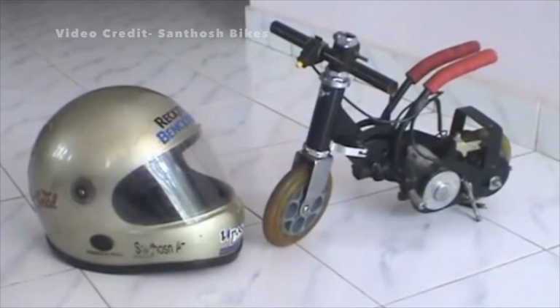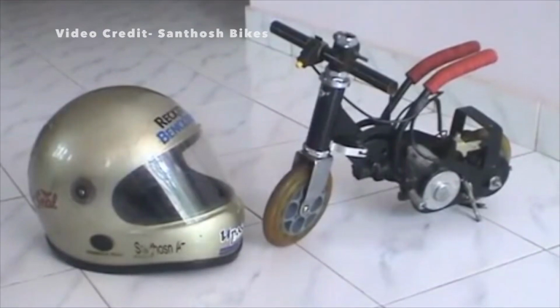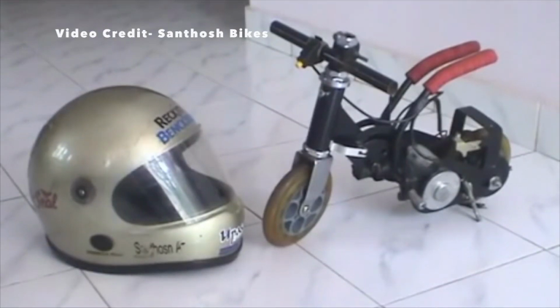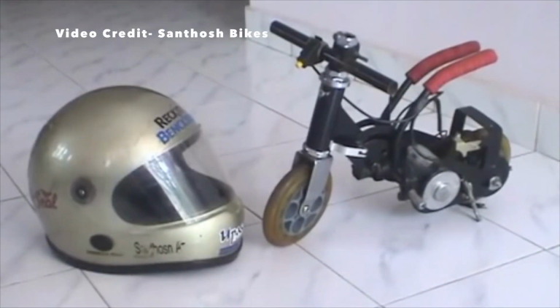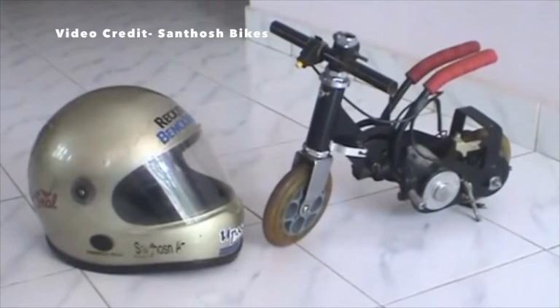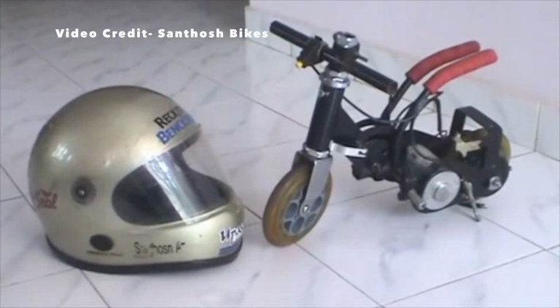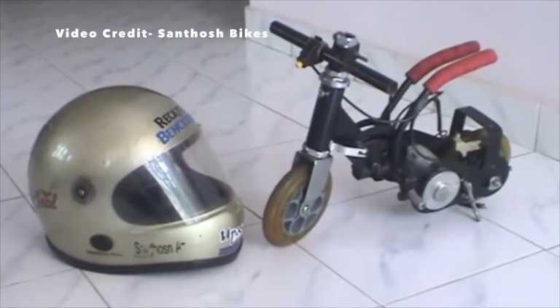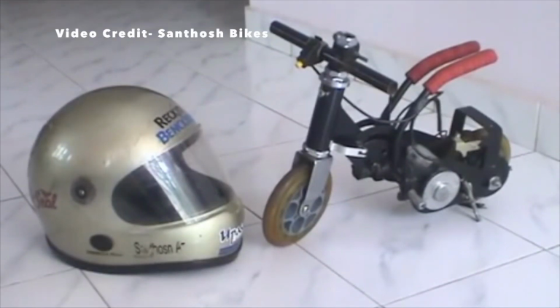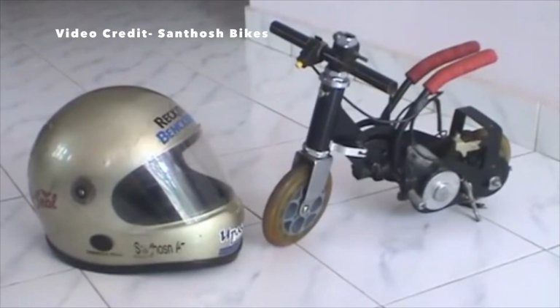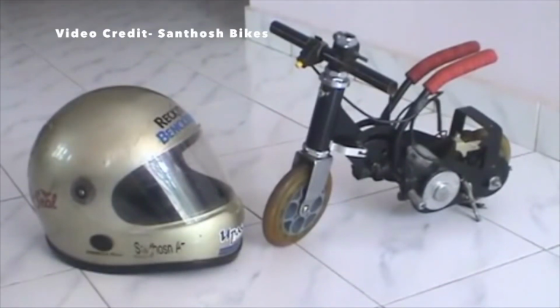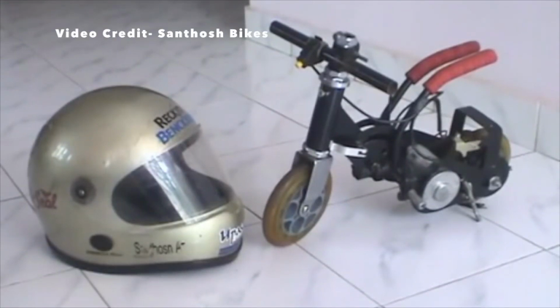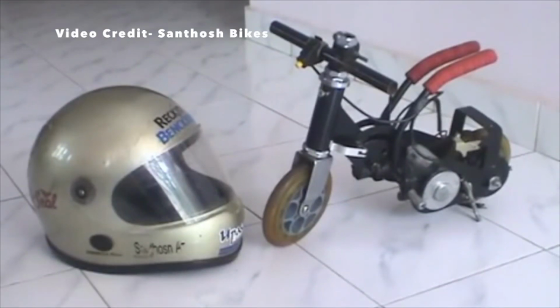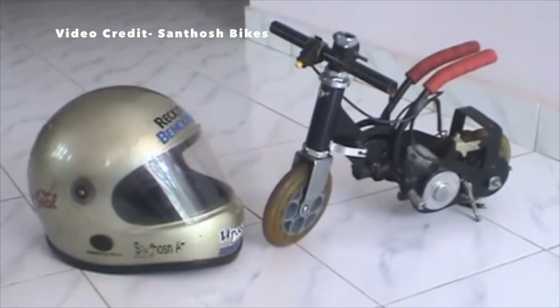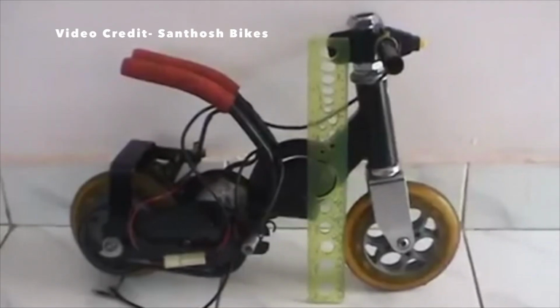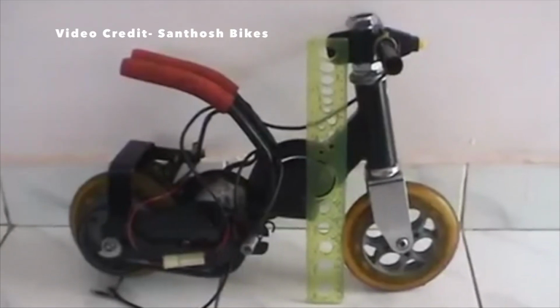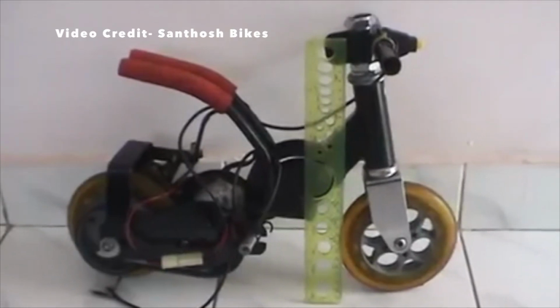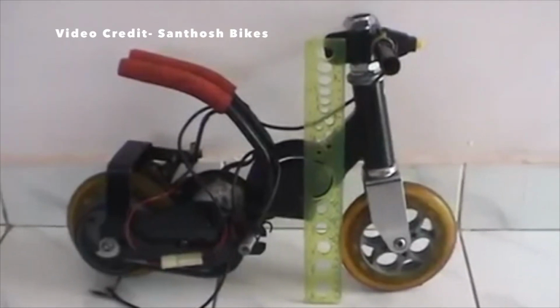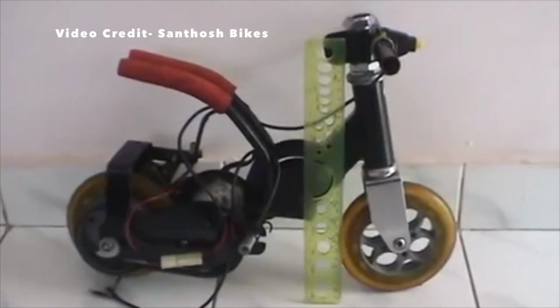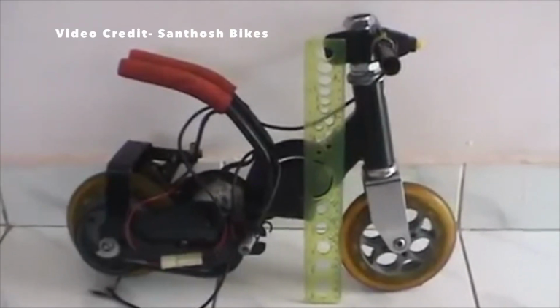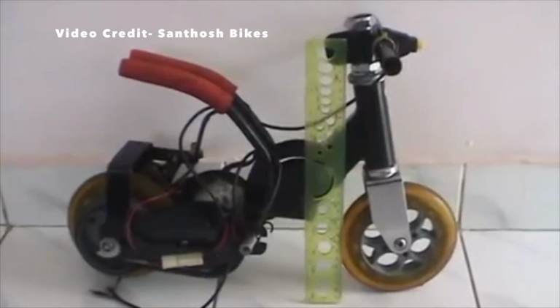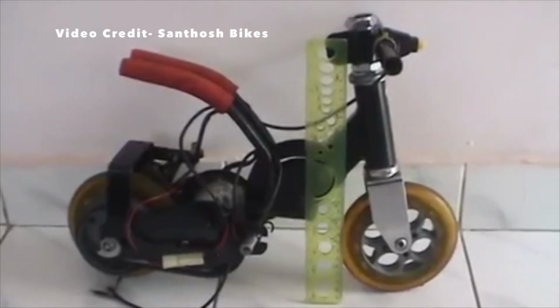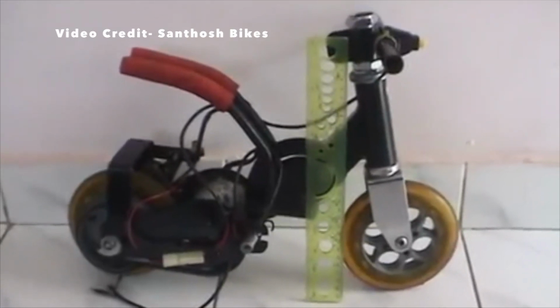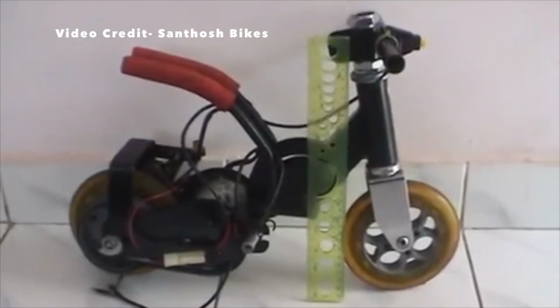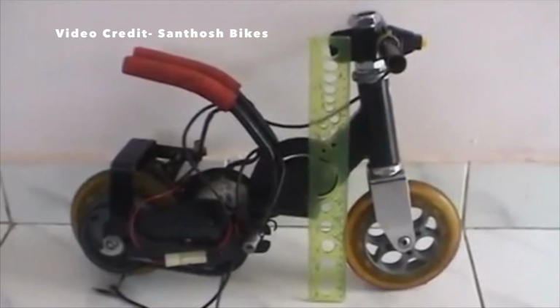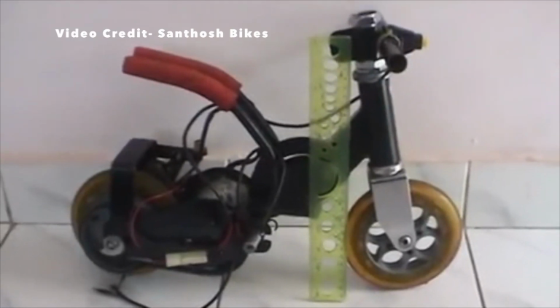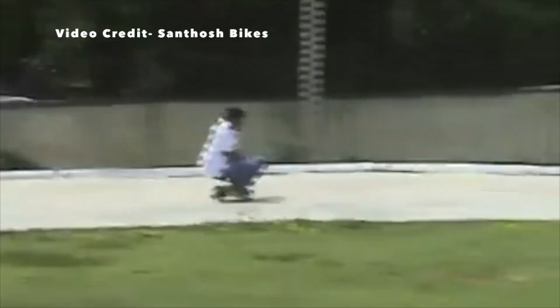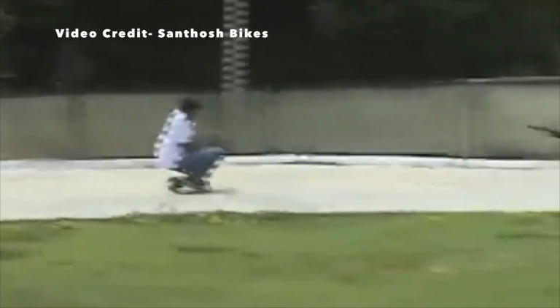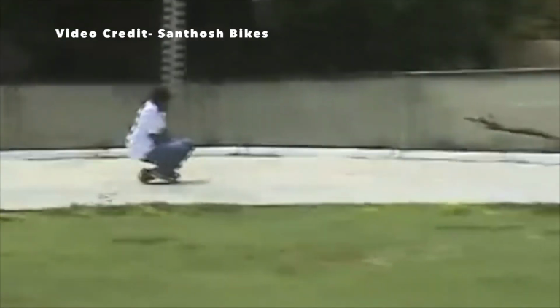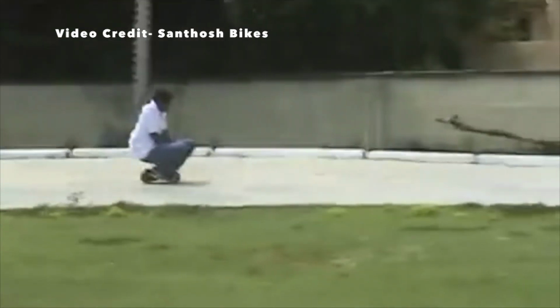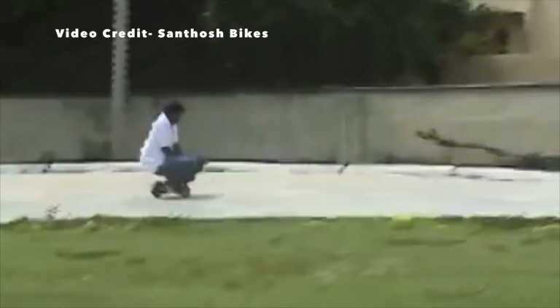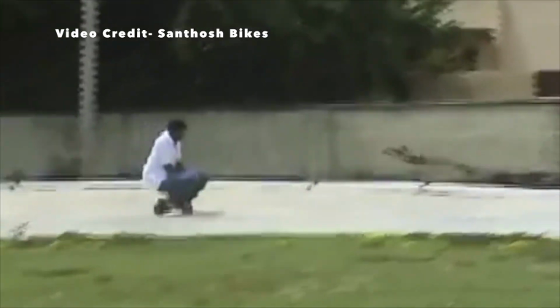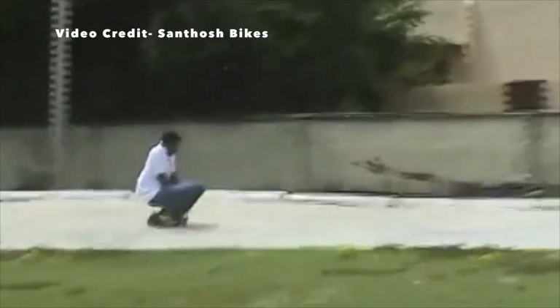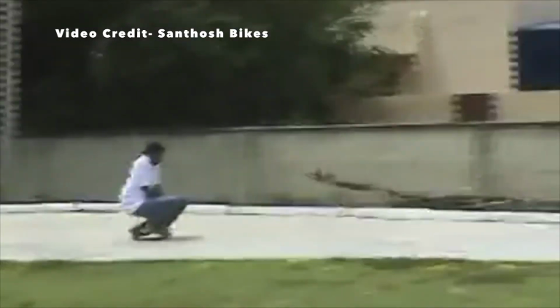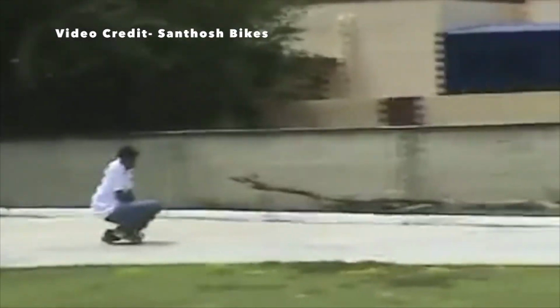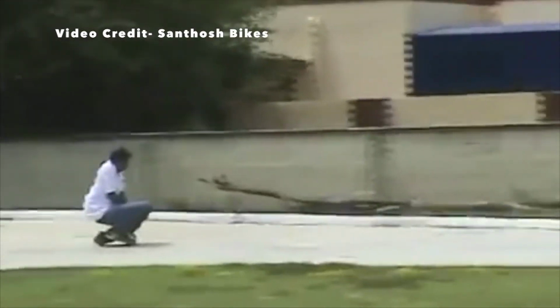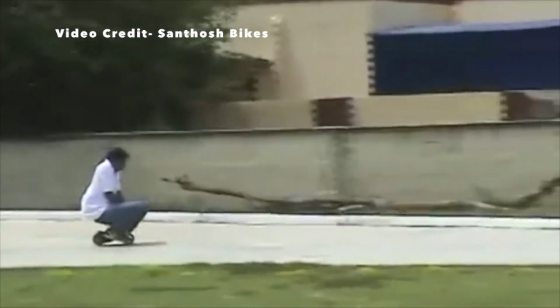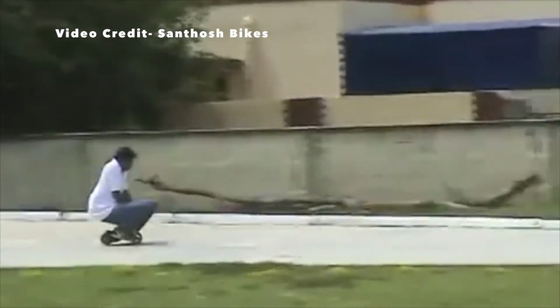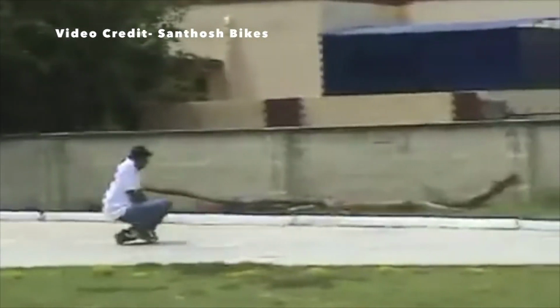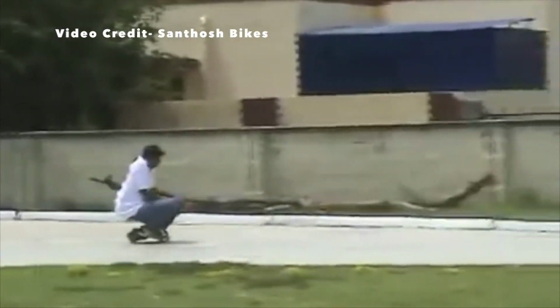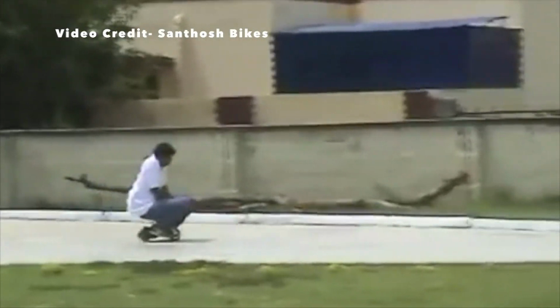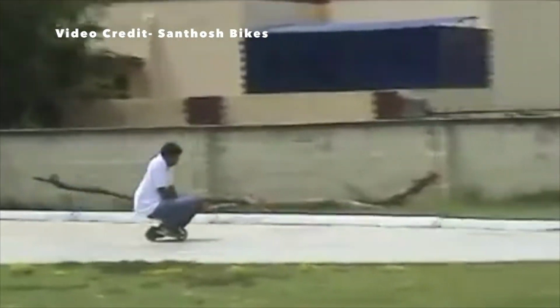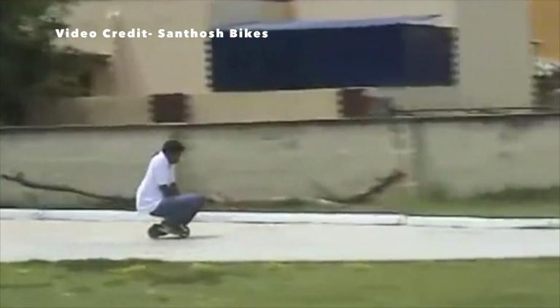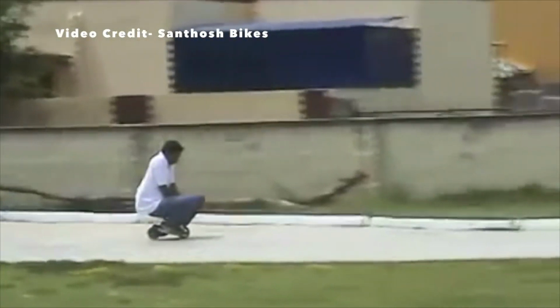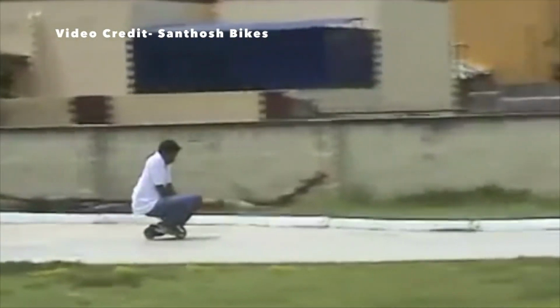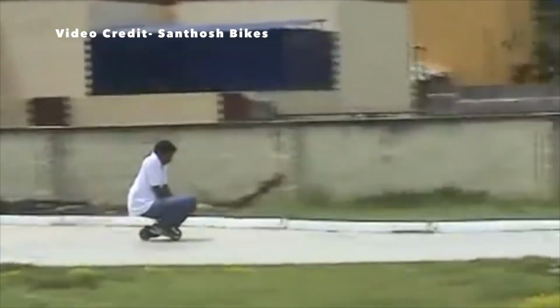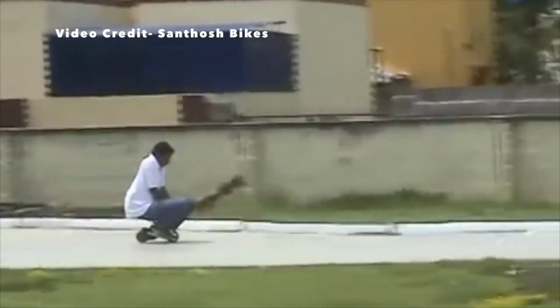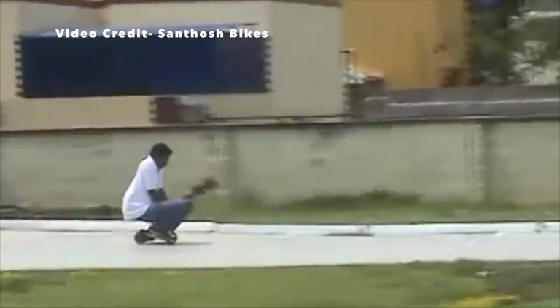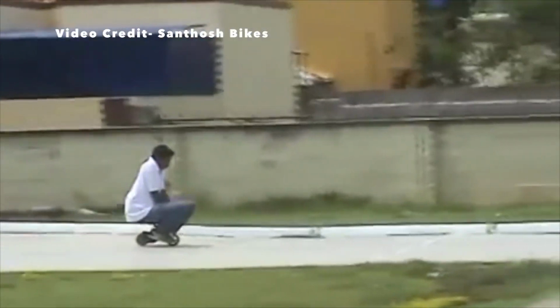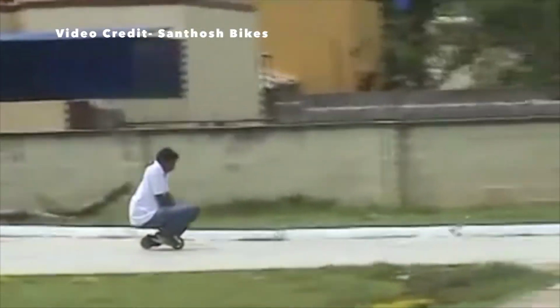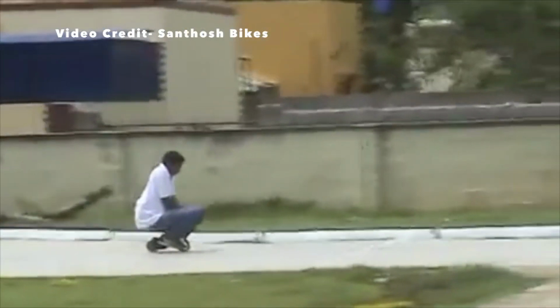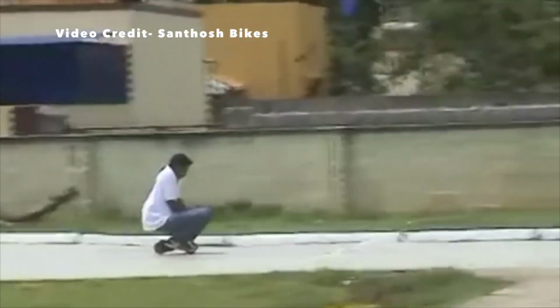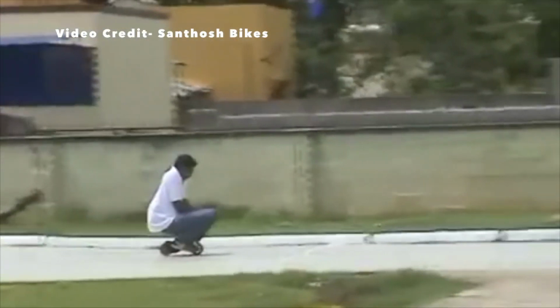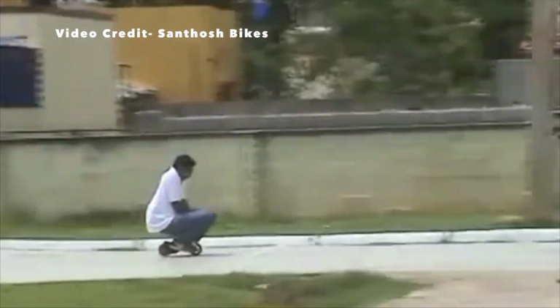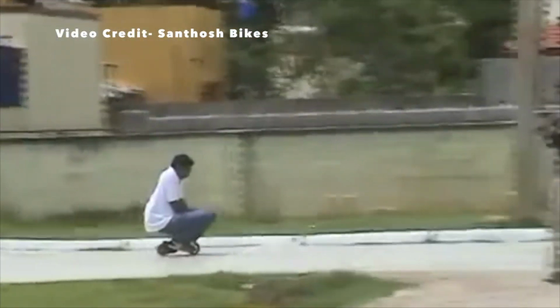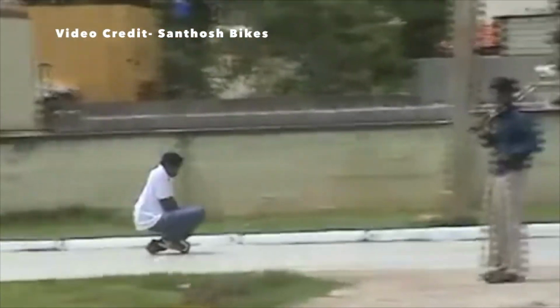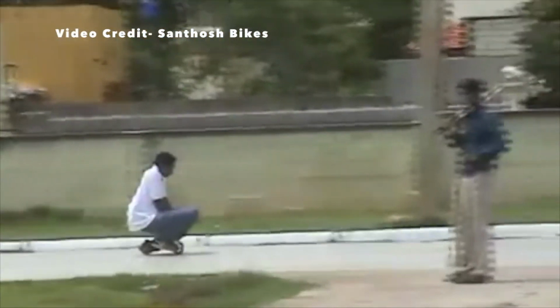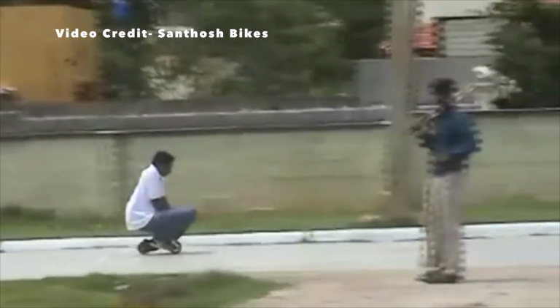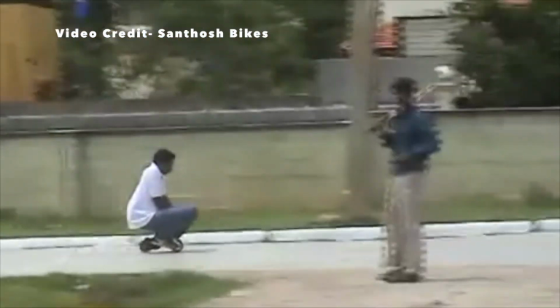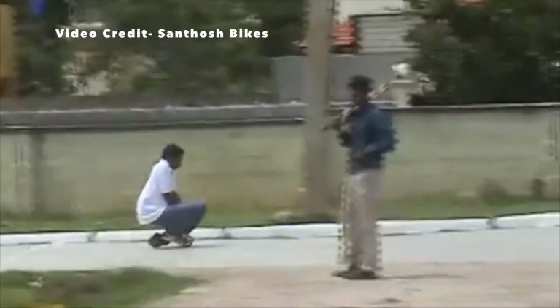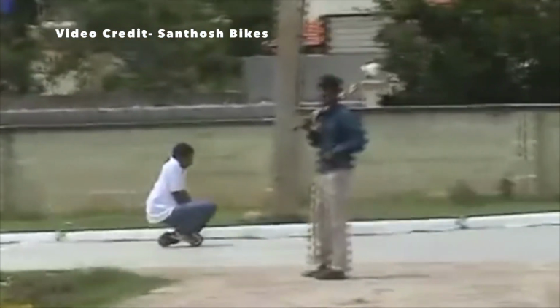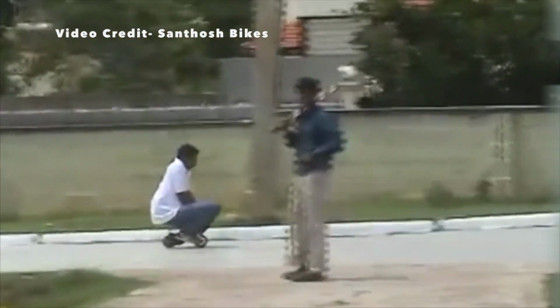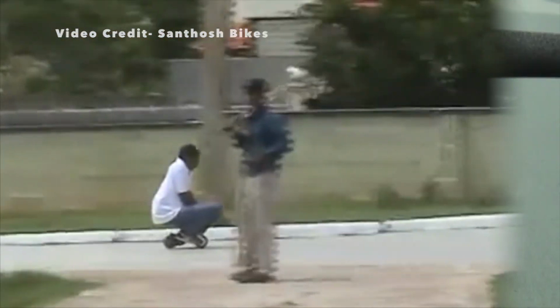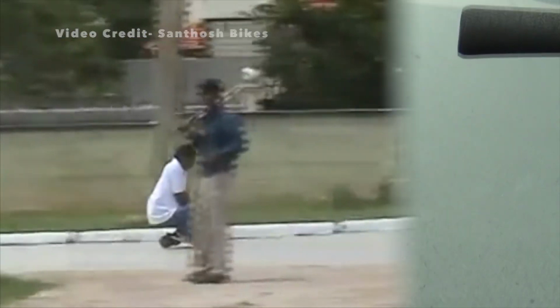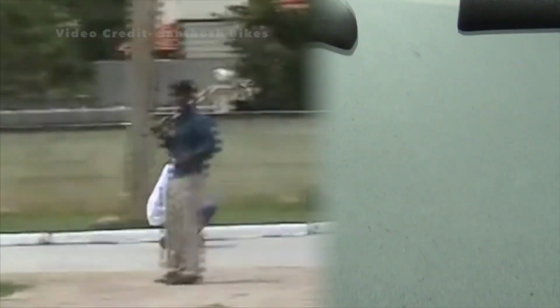The bike's not going to be this small, but mine should be faster, have better battery life, and be just a tad bit easier to ride.